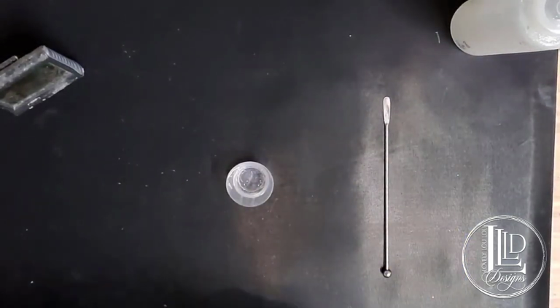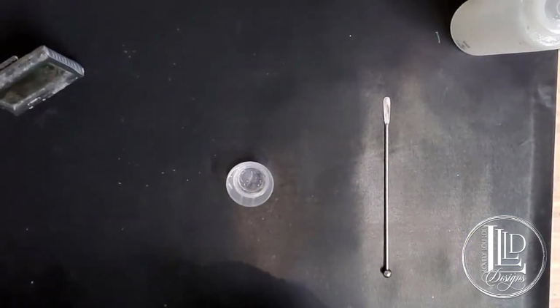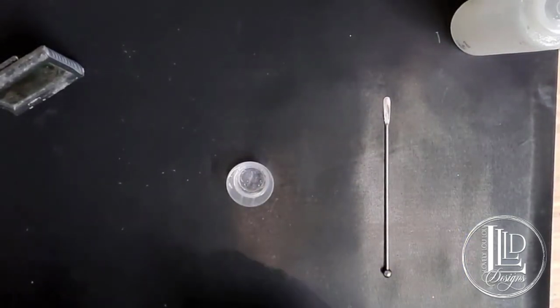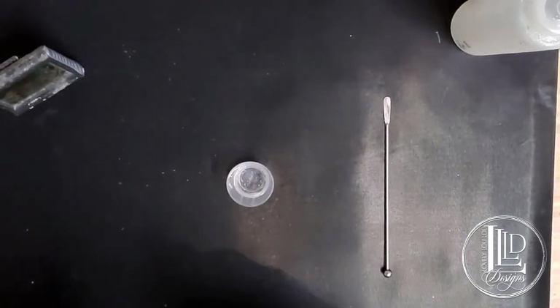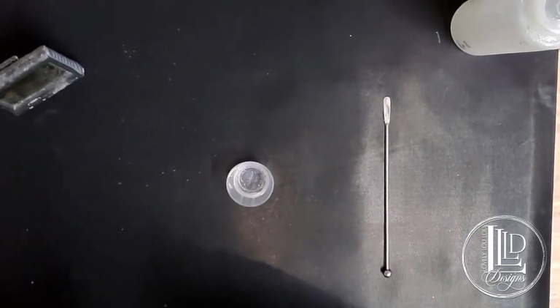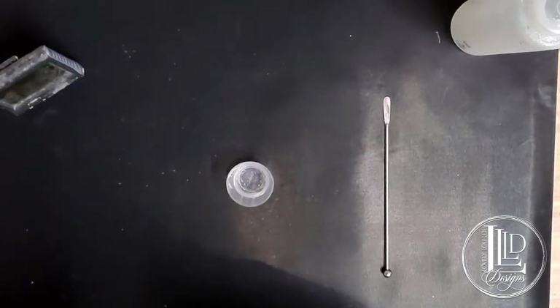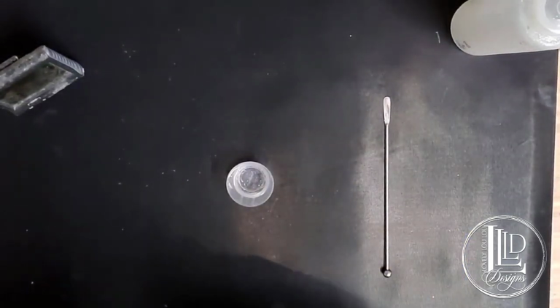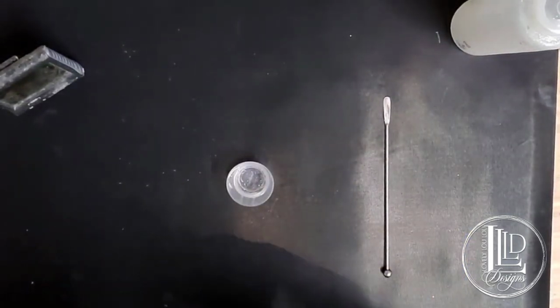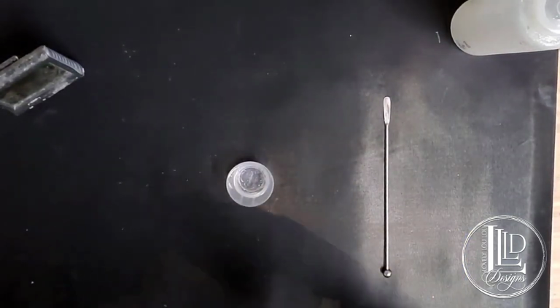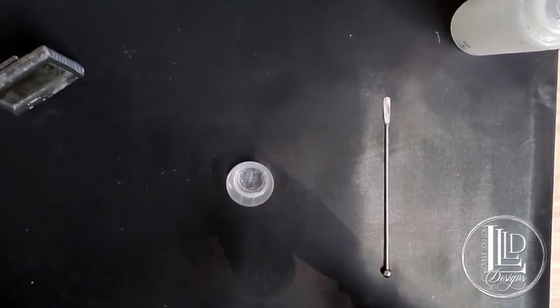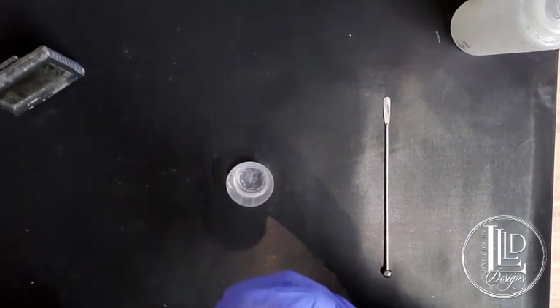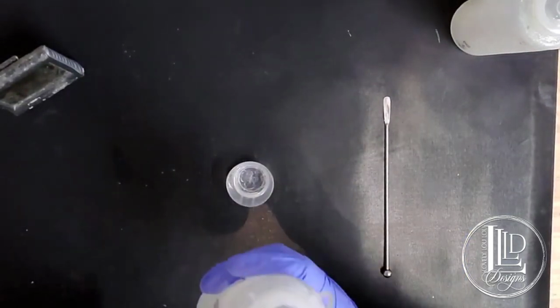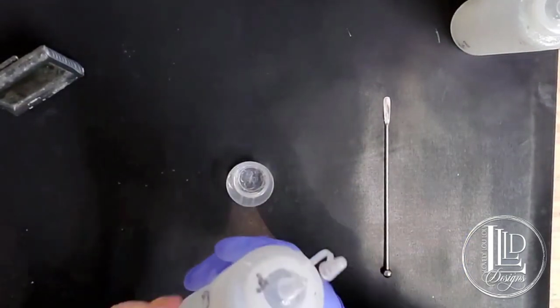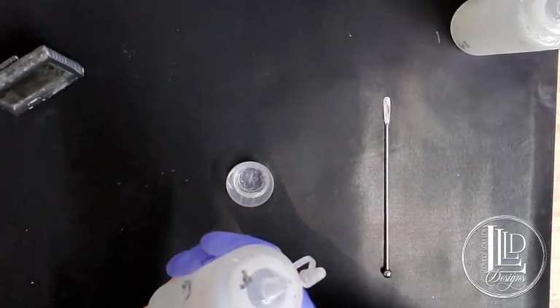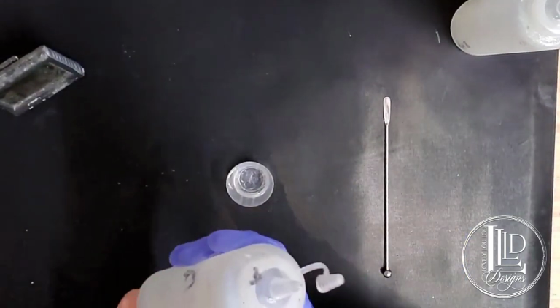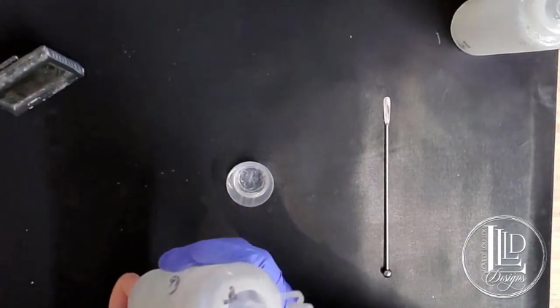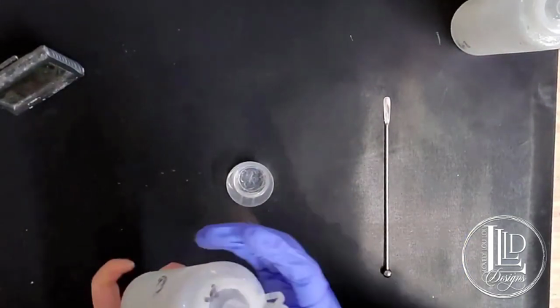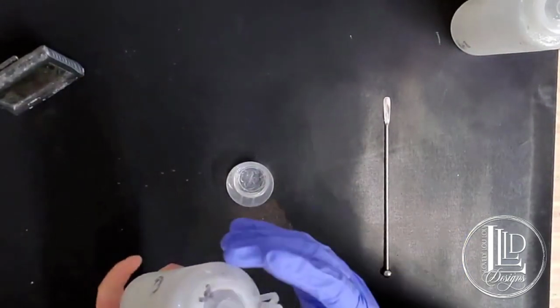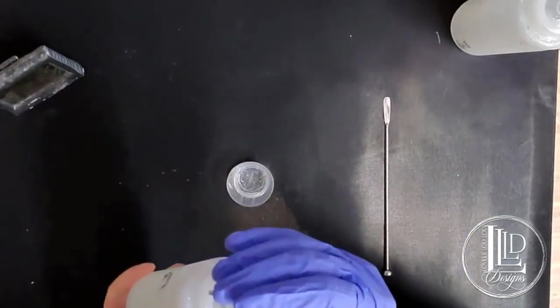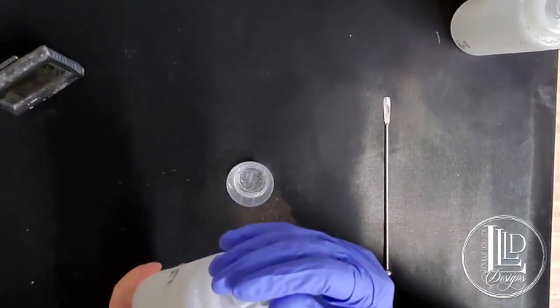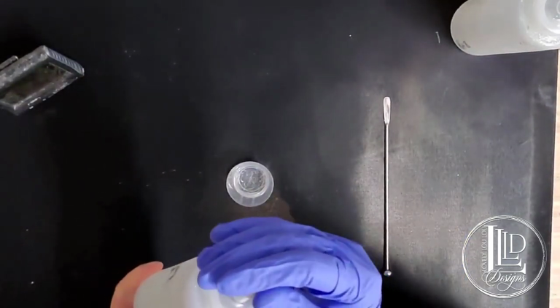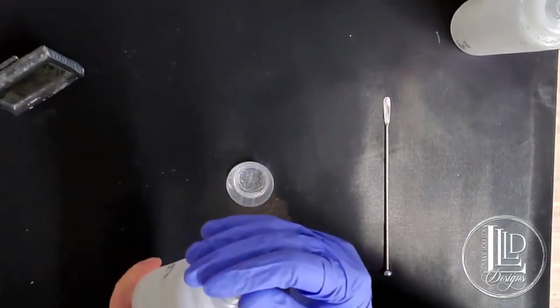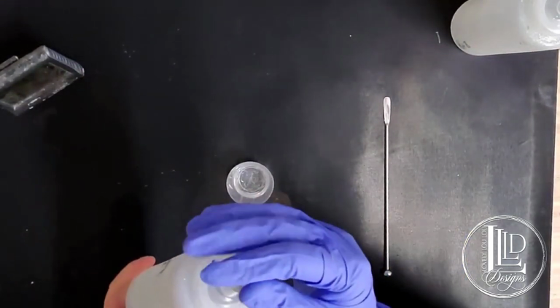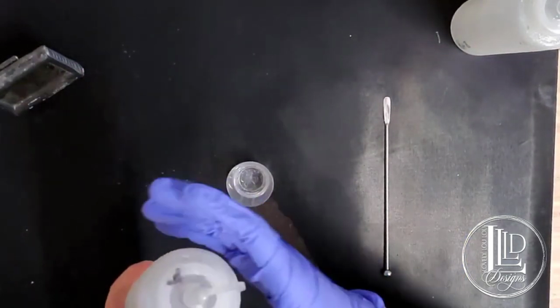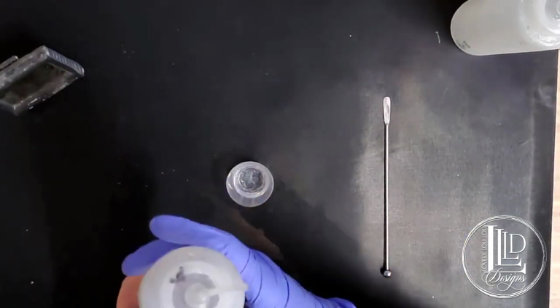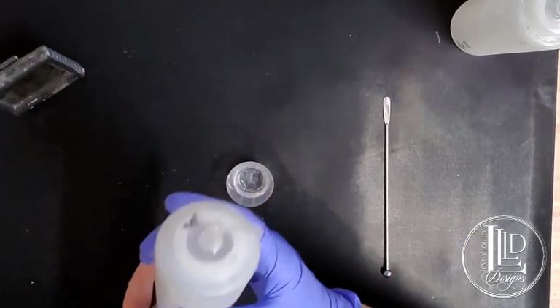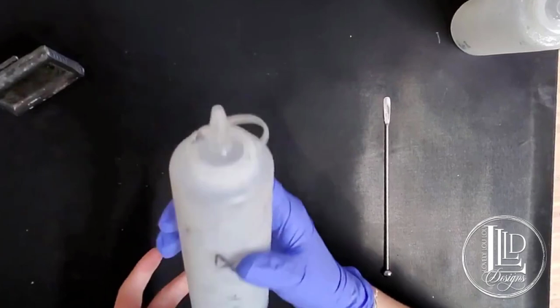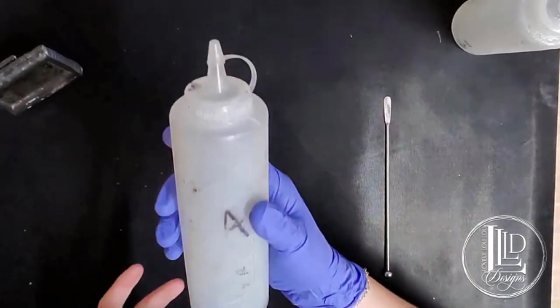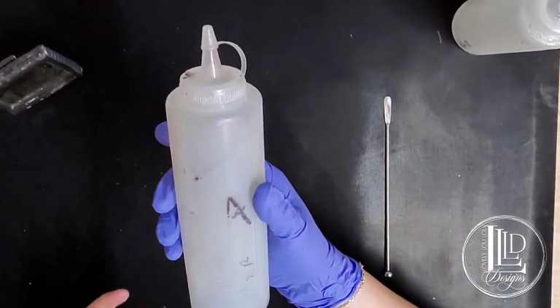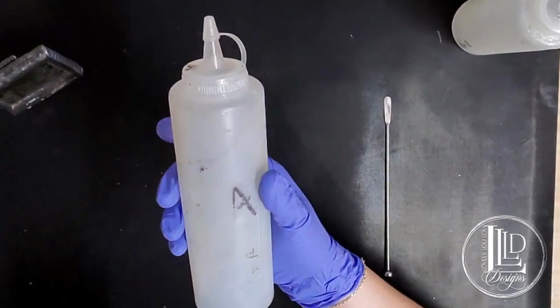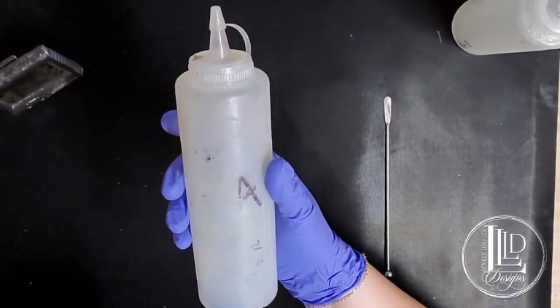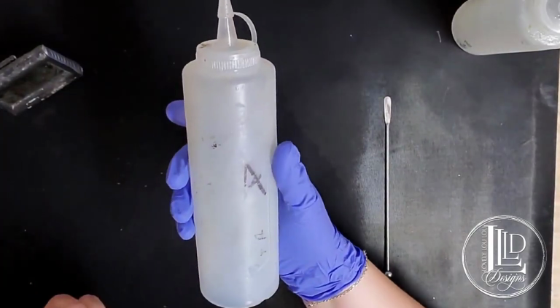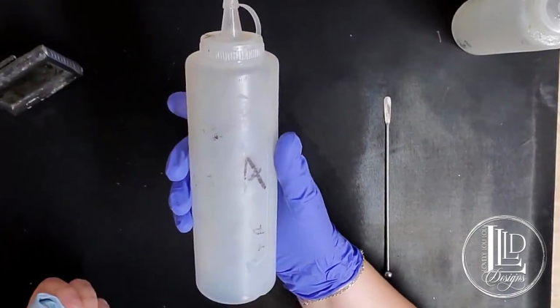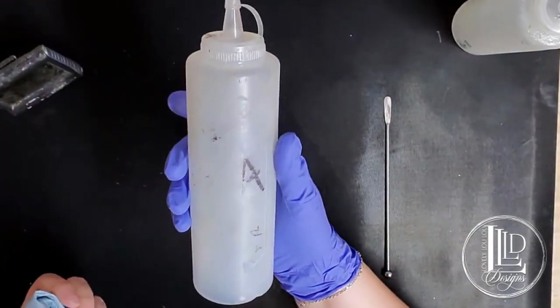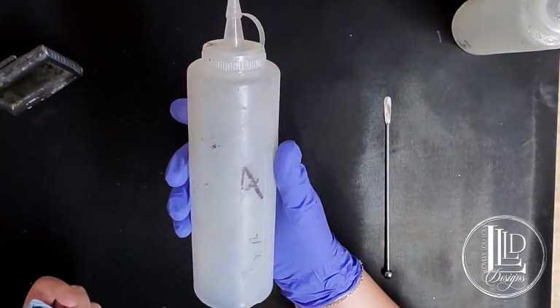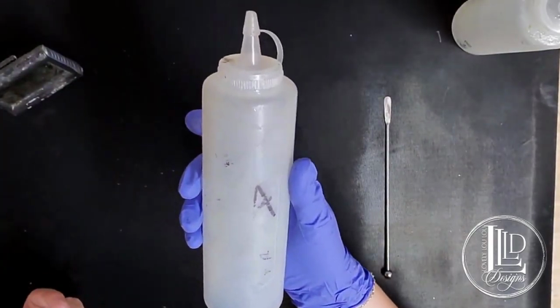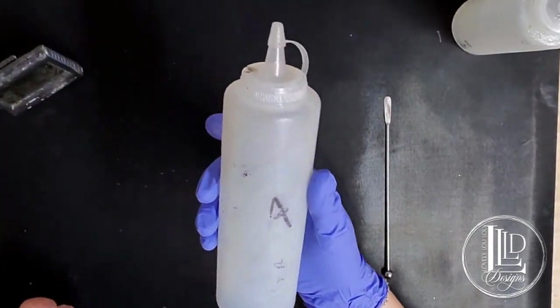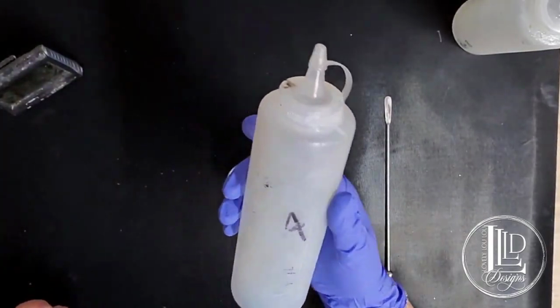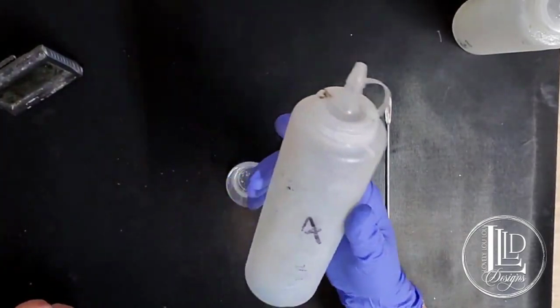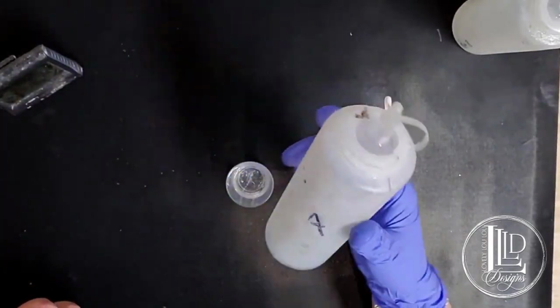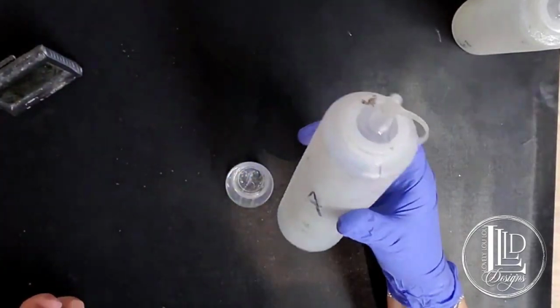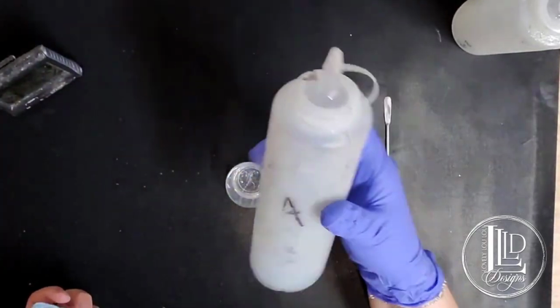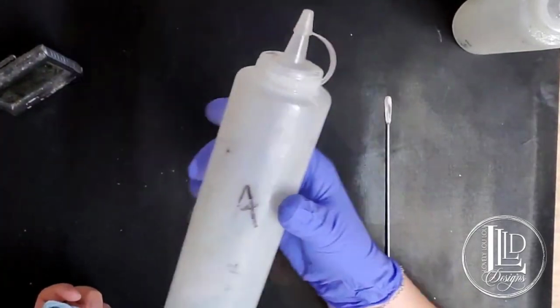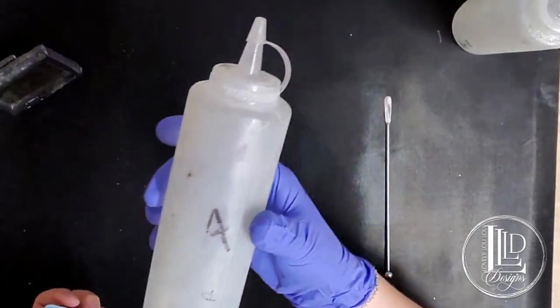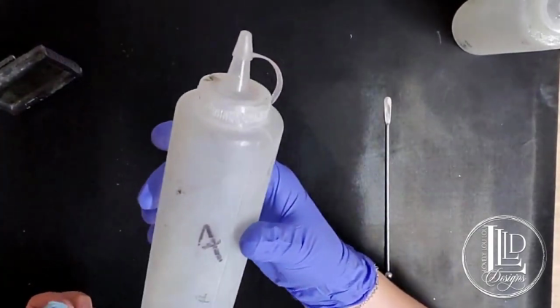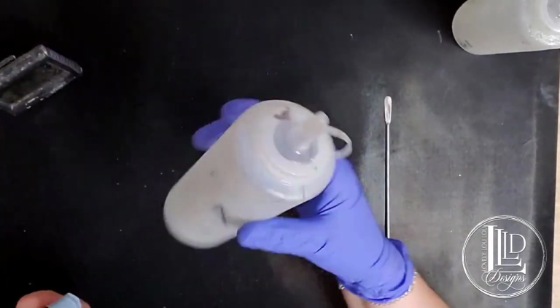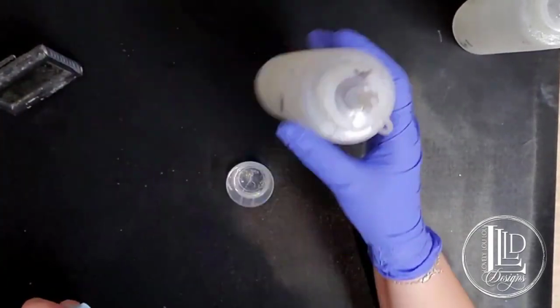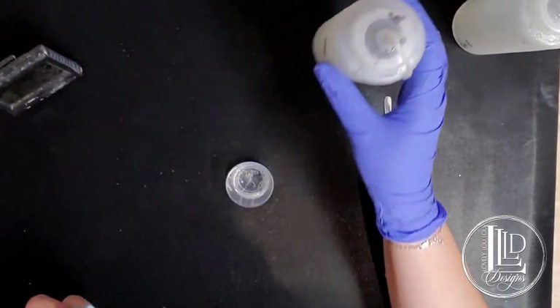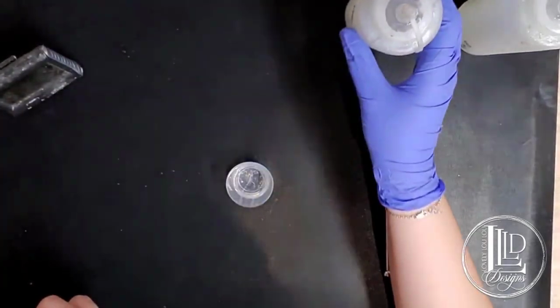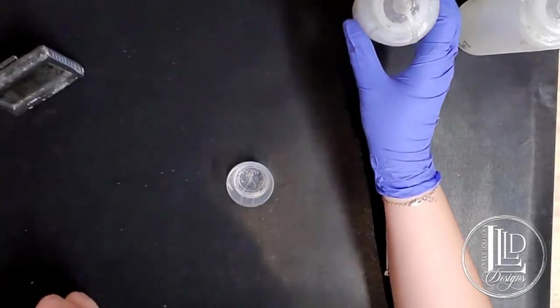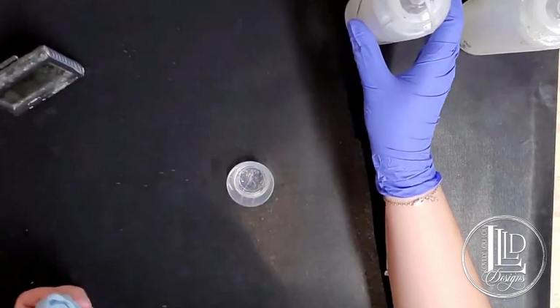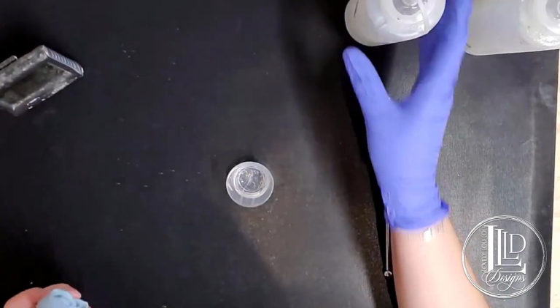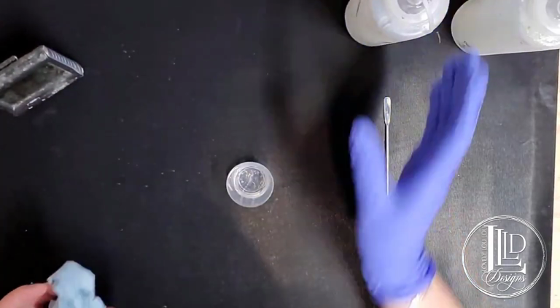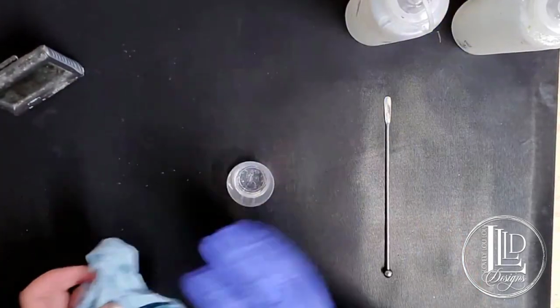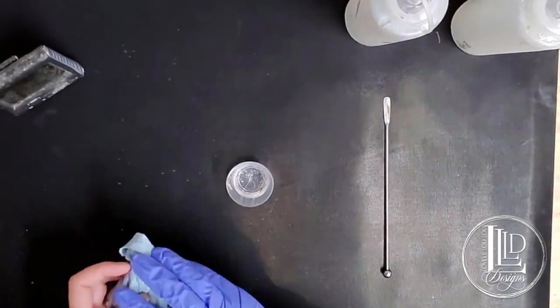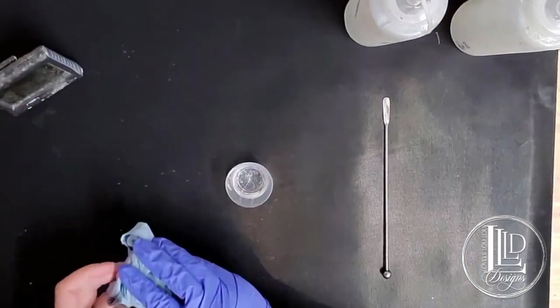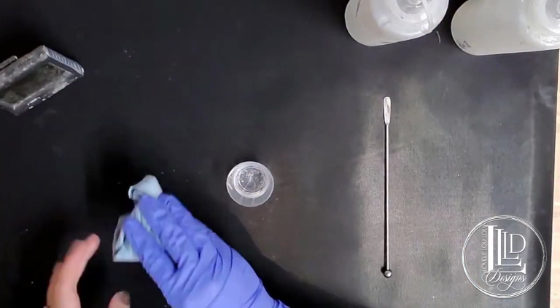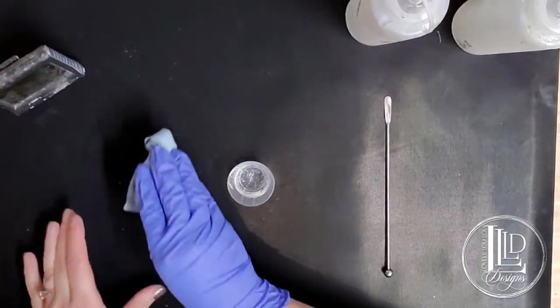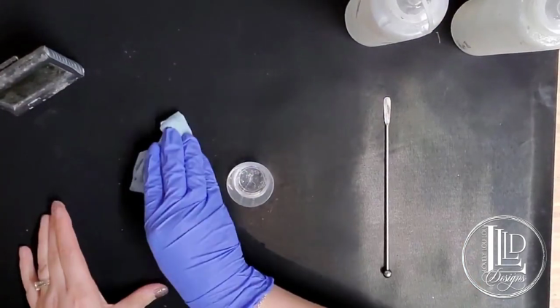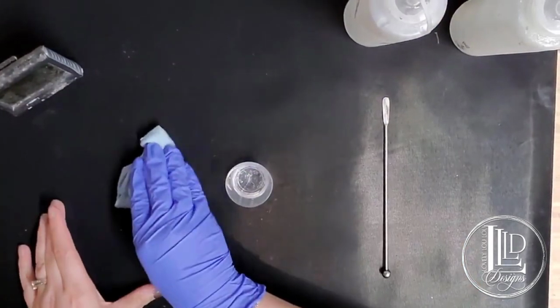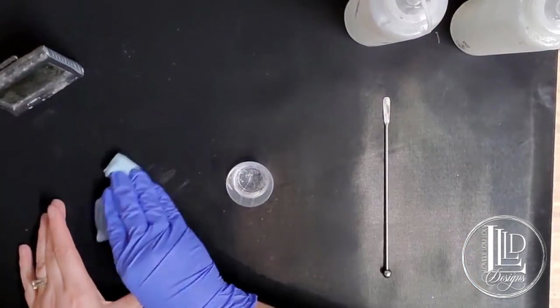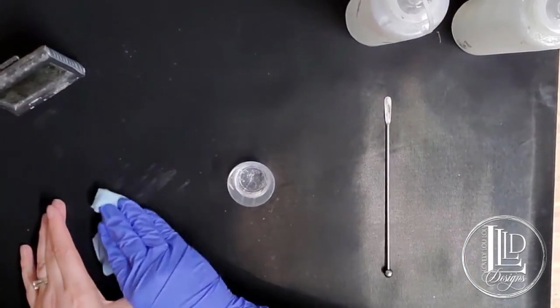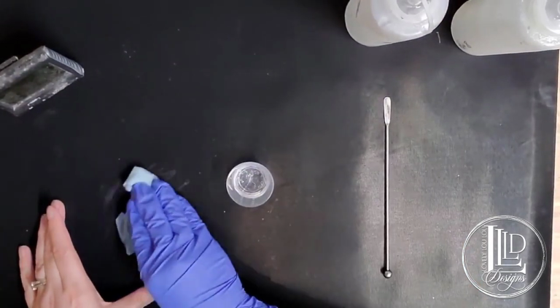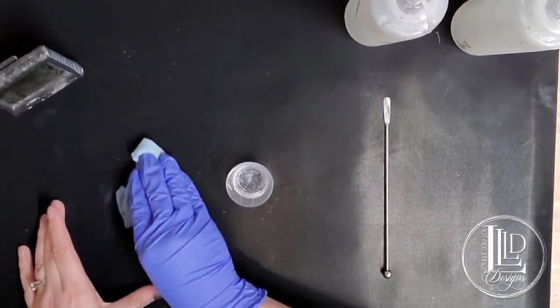I just transfer my epoxy into these bottles that I got at Dollar Tree, and I just label them A and B so I don't get mixed up.